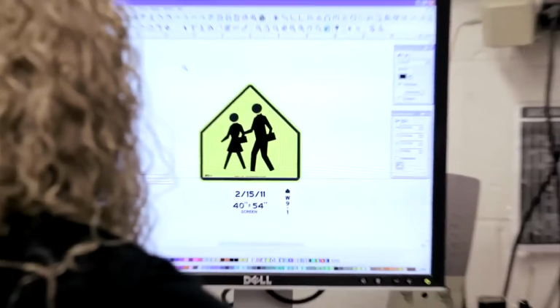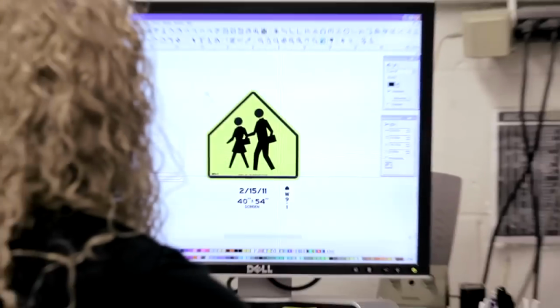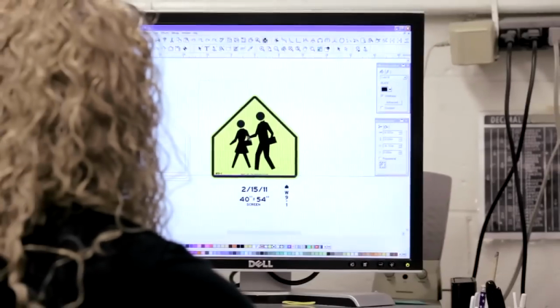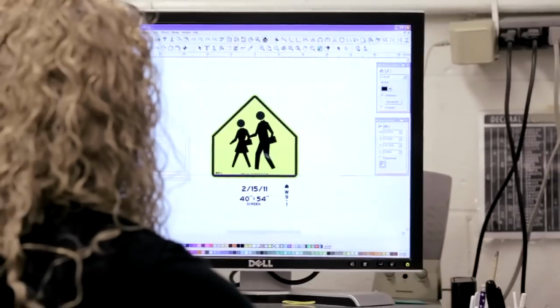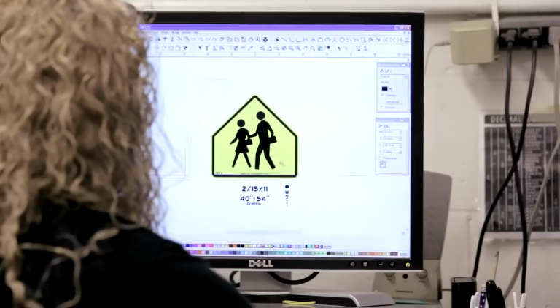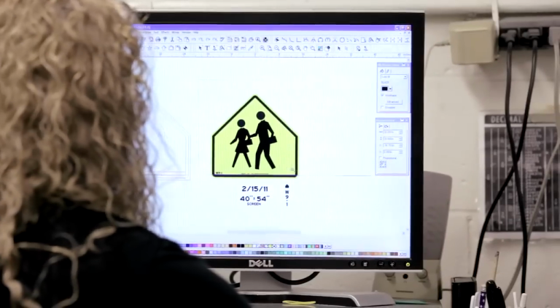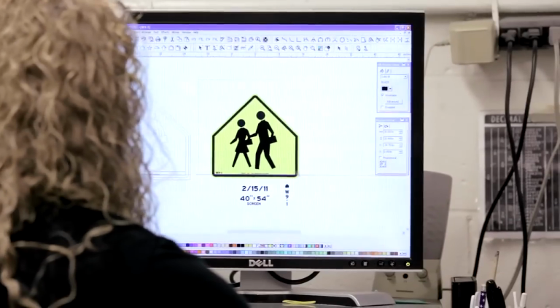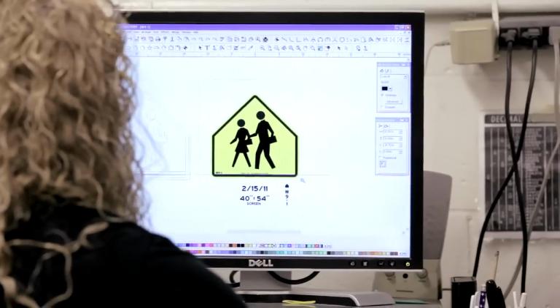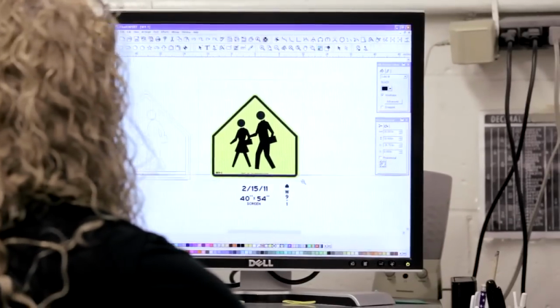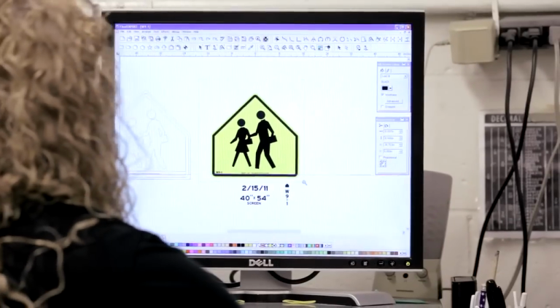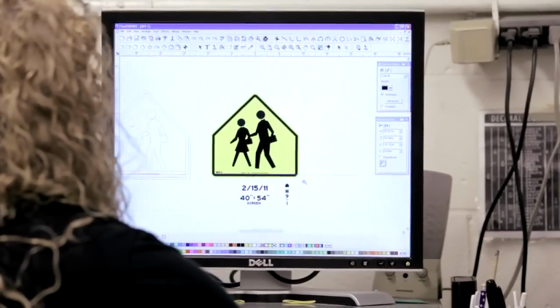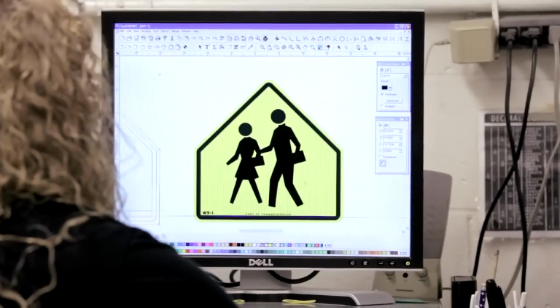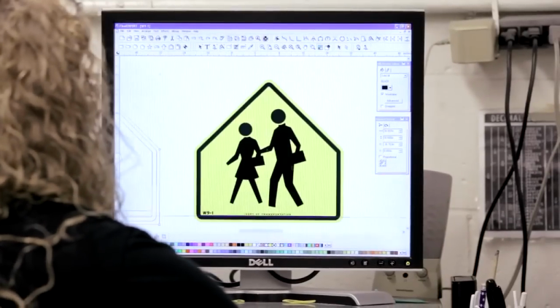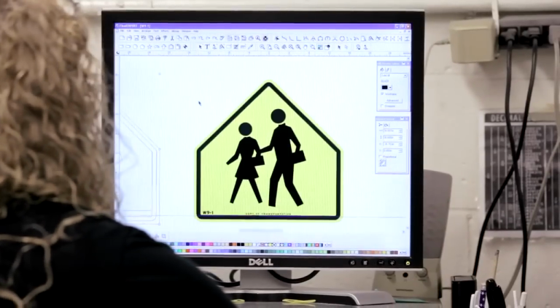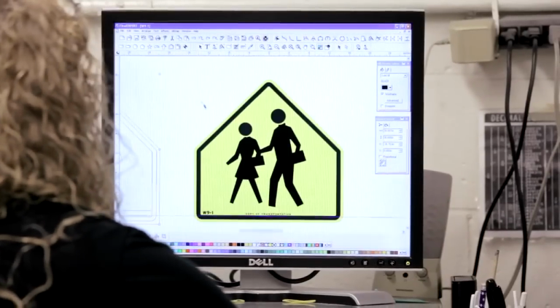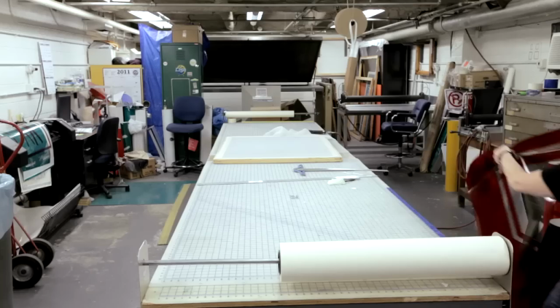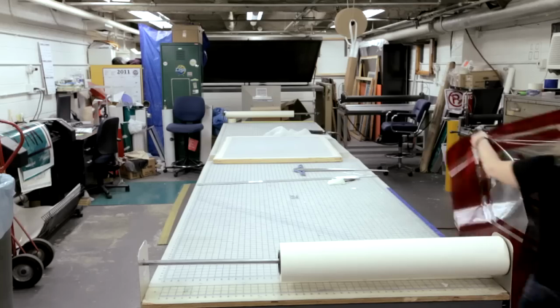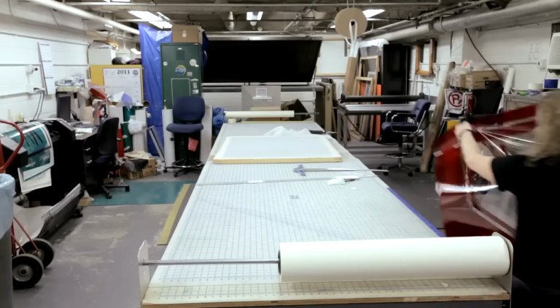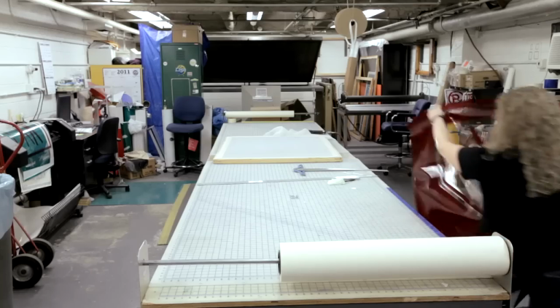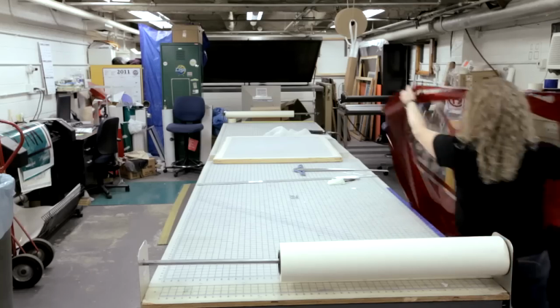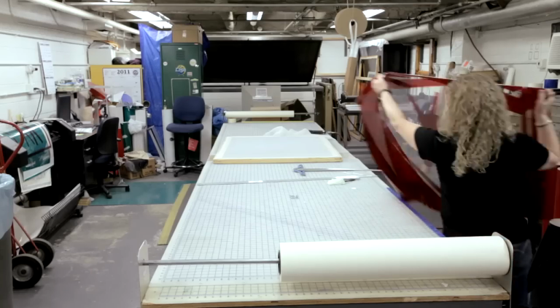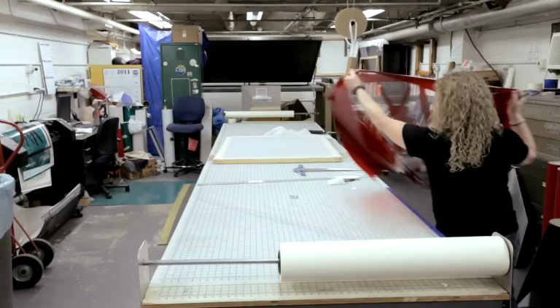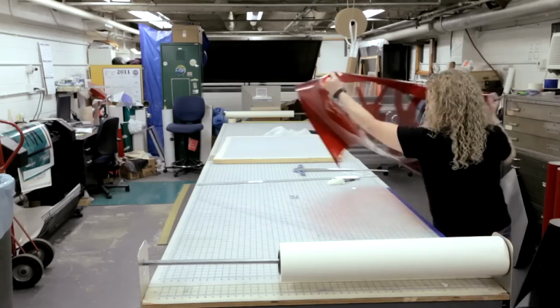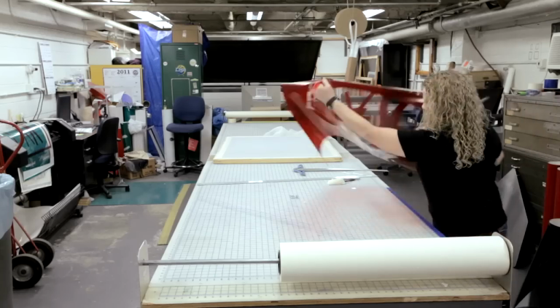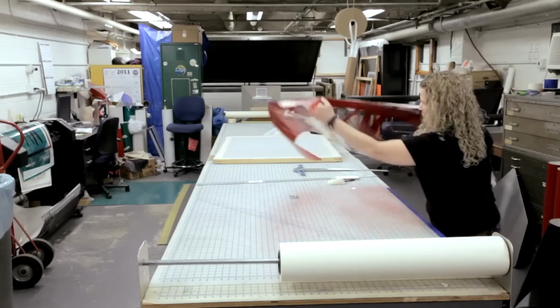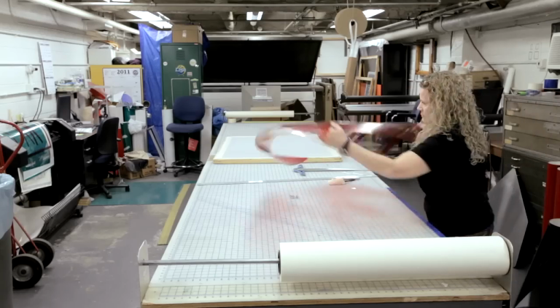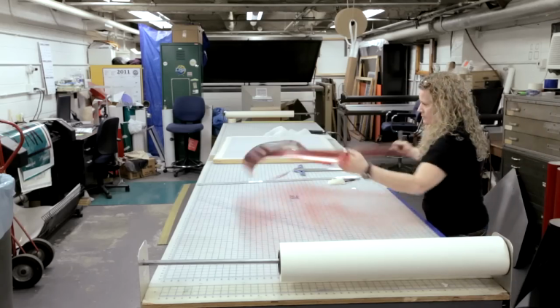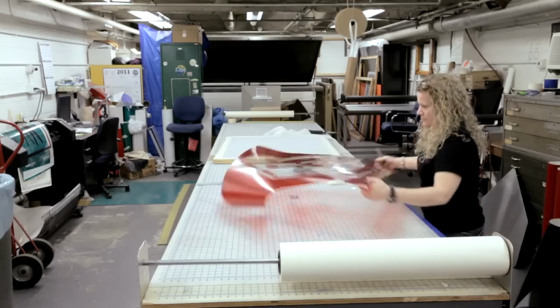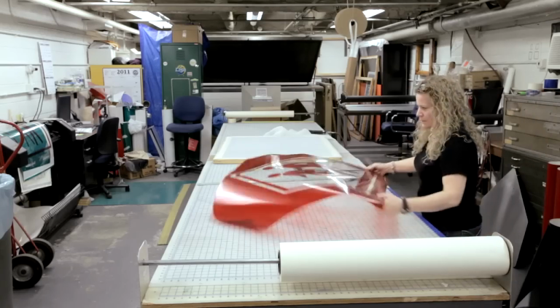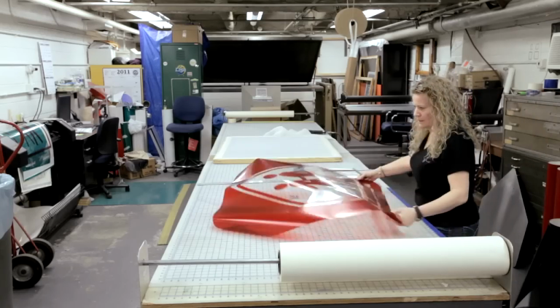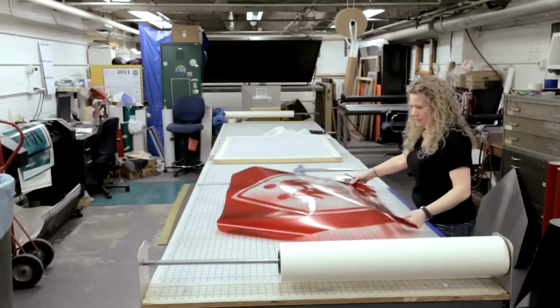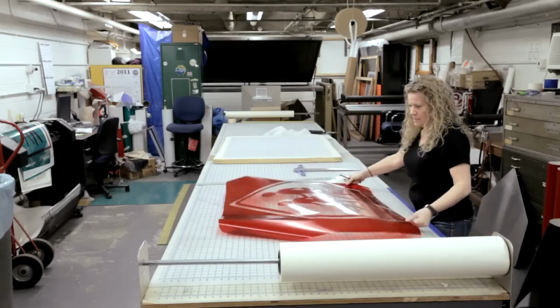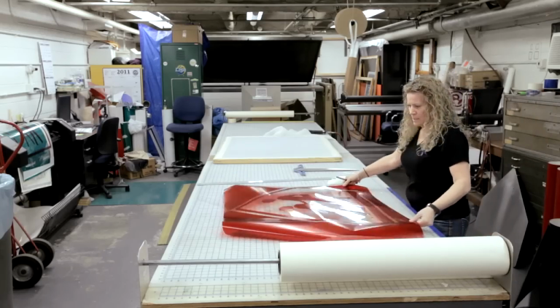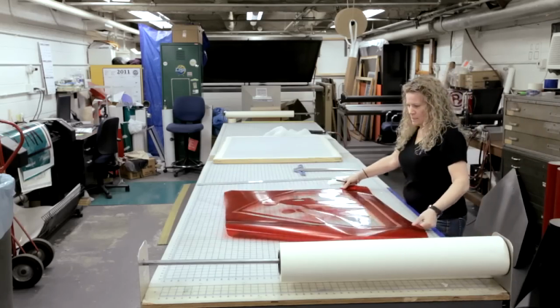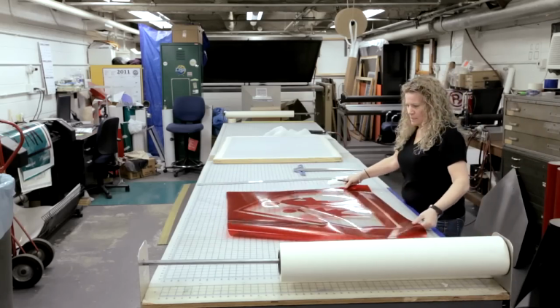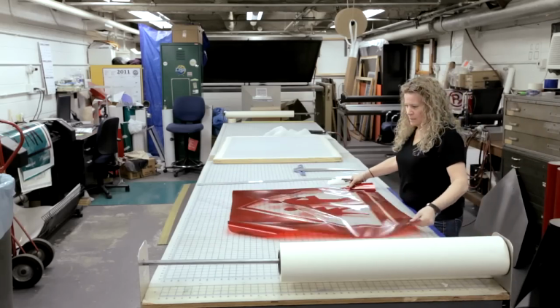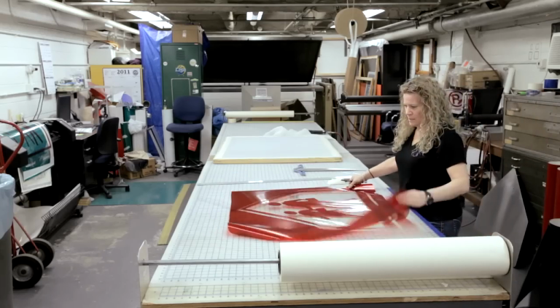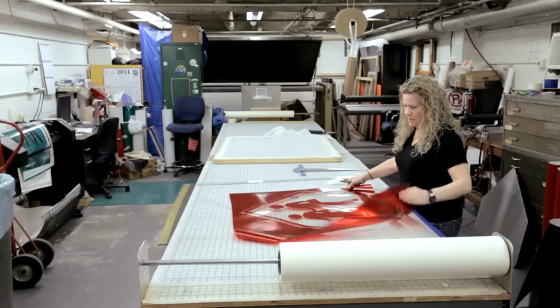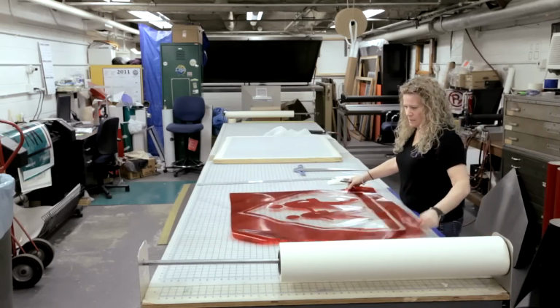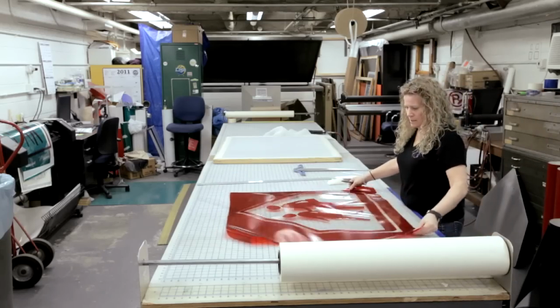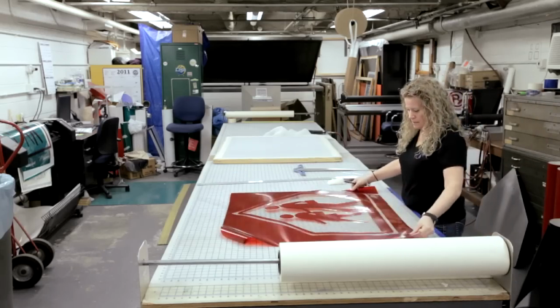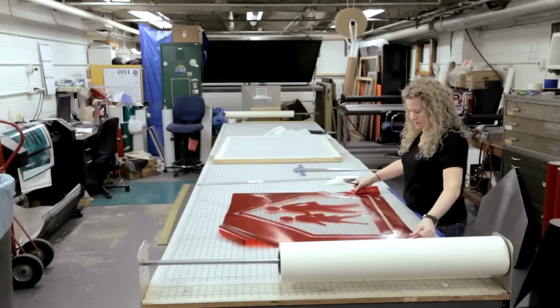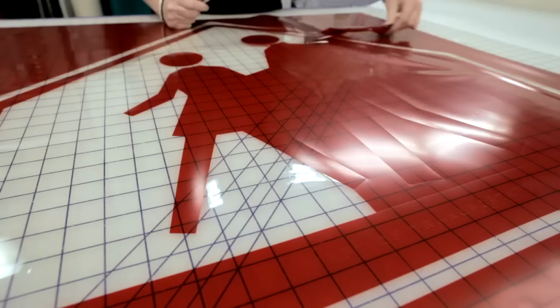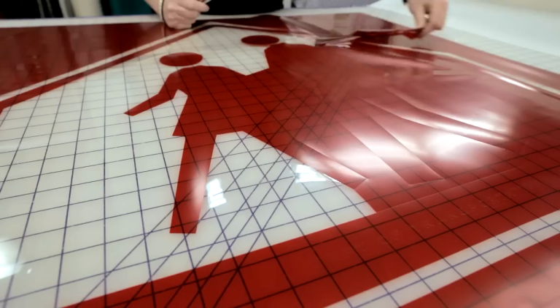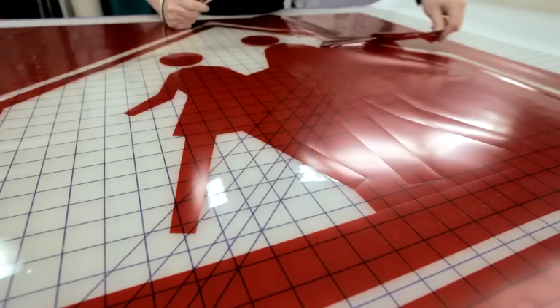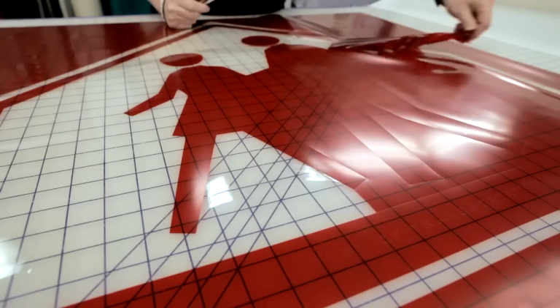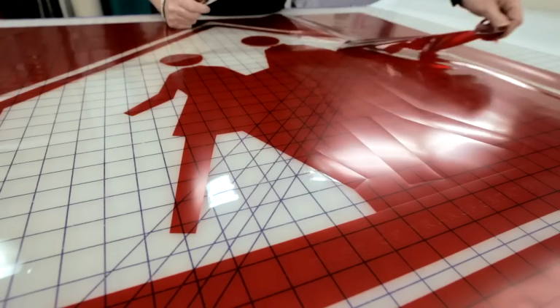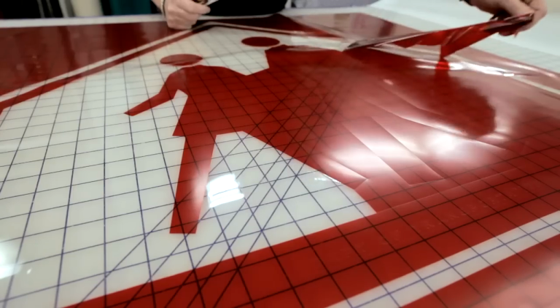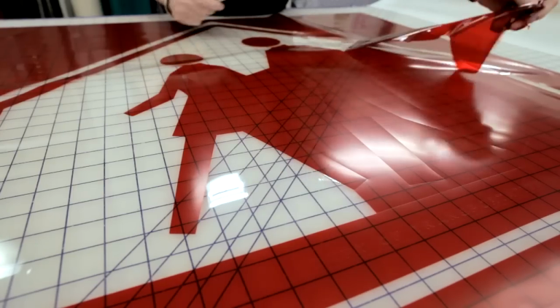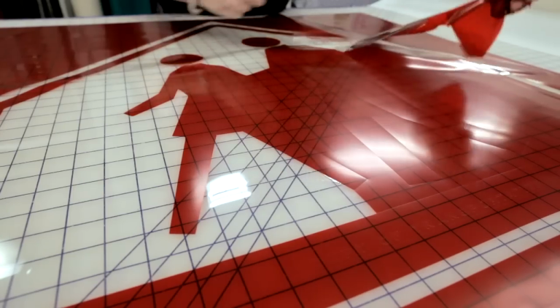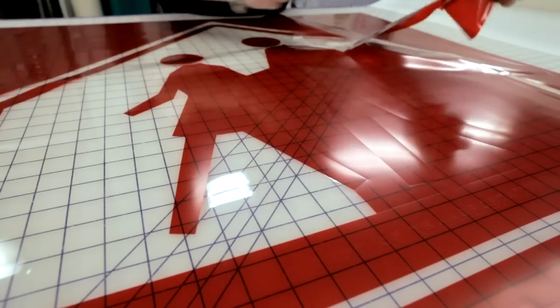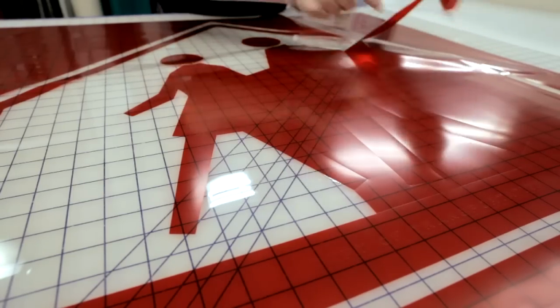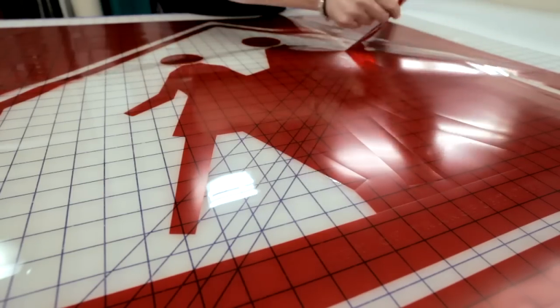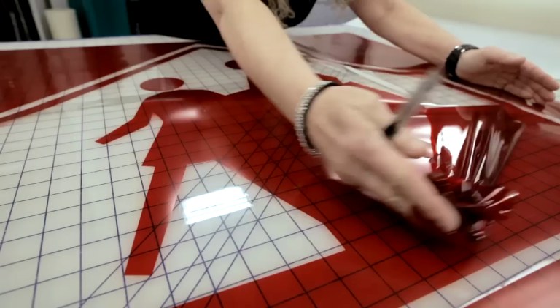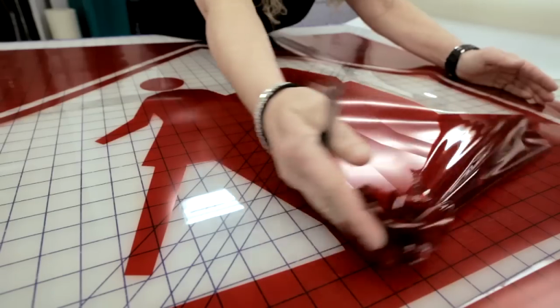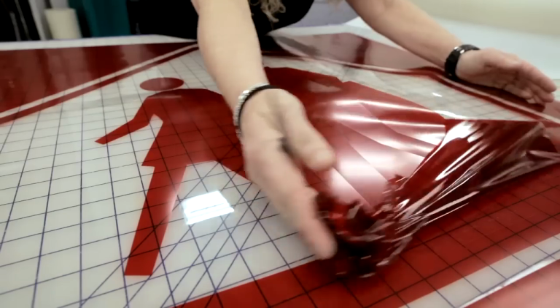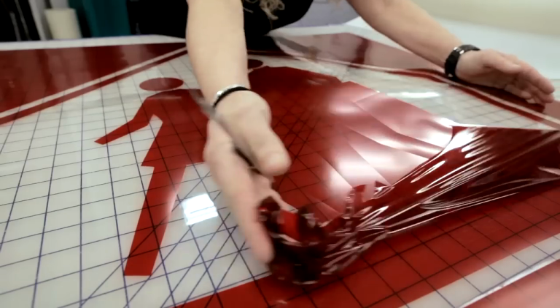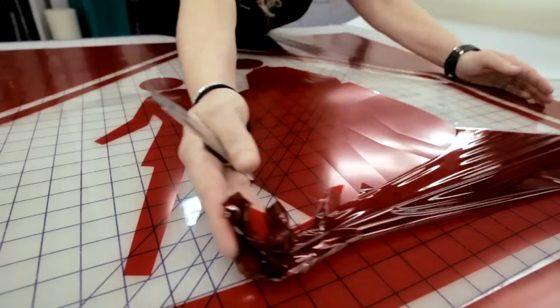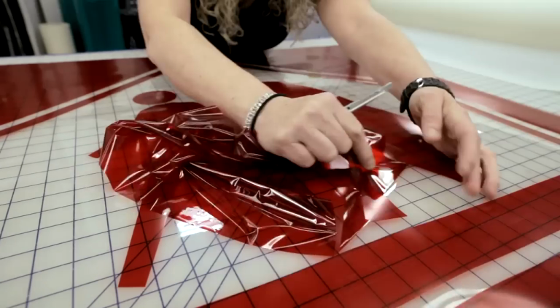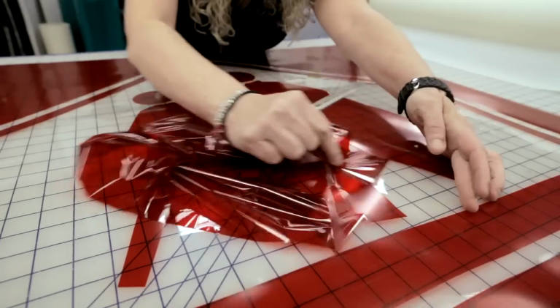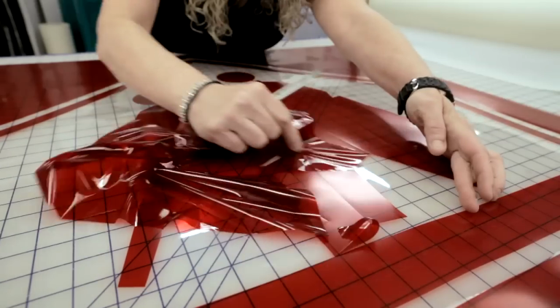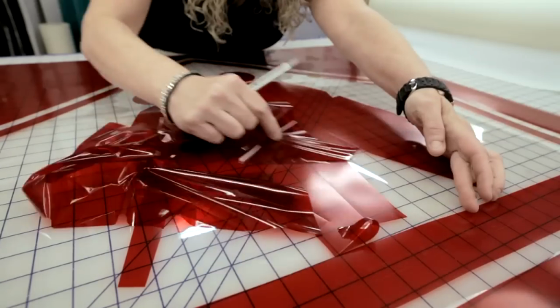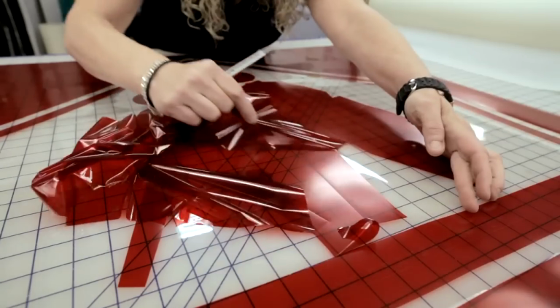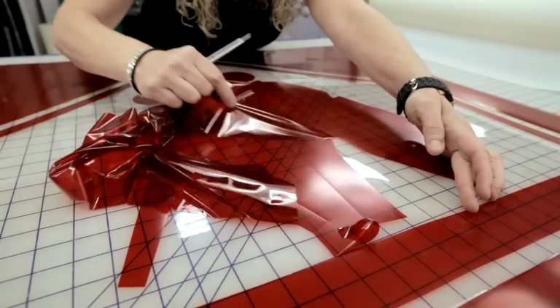When we have a lot of signs to do, talking about maybe 50 to 100 signs, that's when we need a silkscreen.